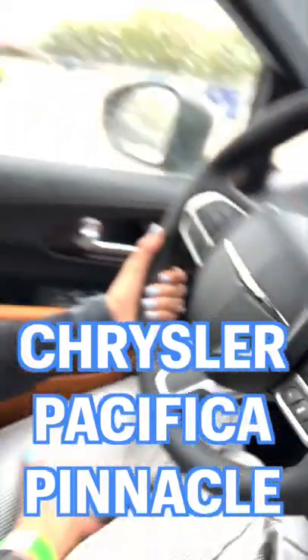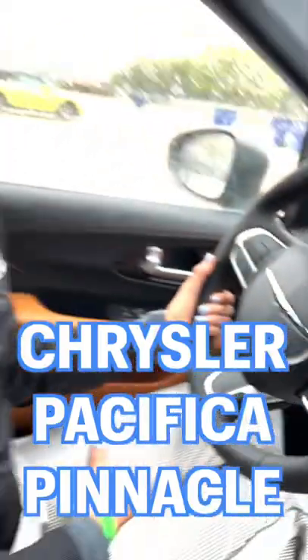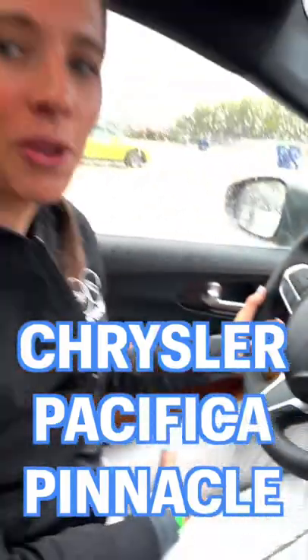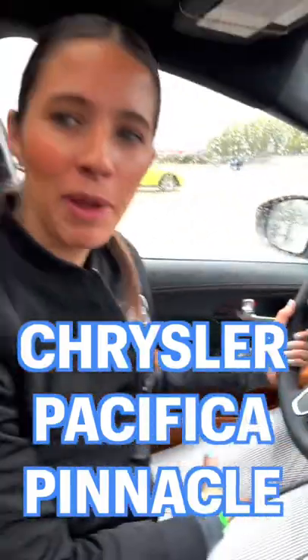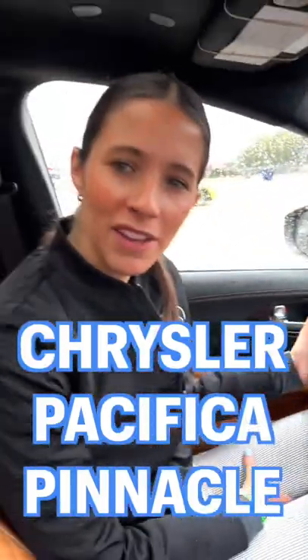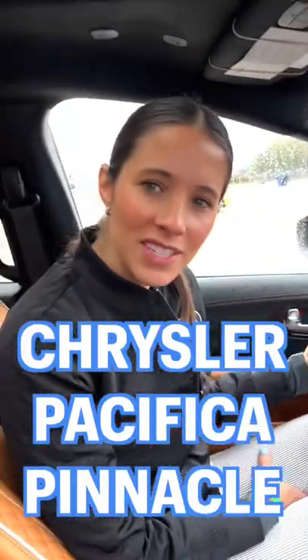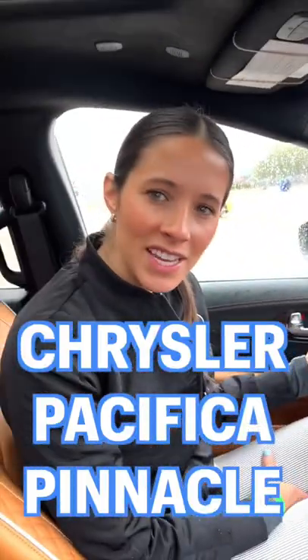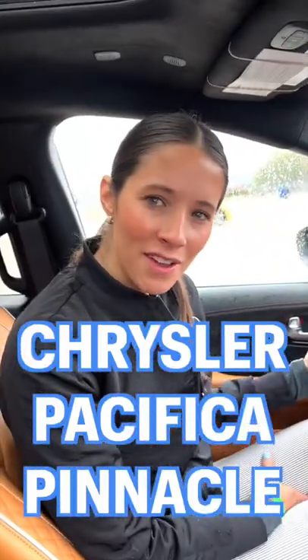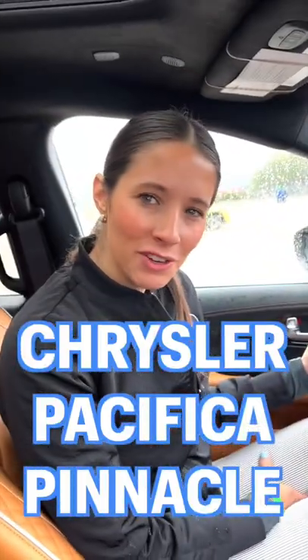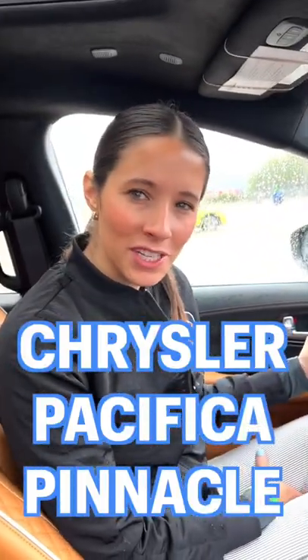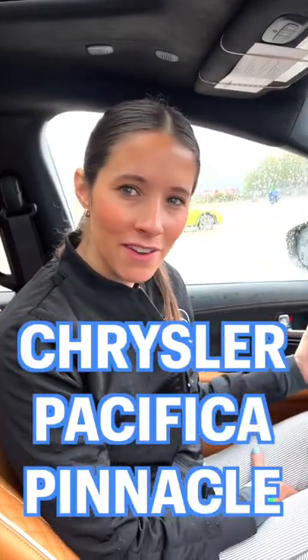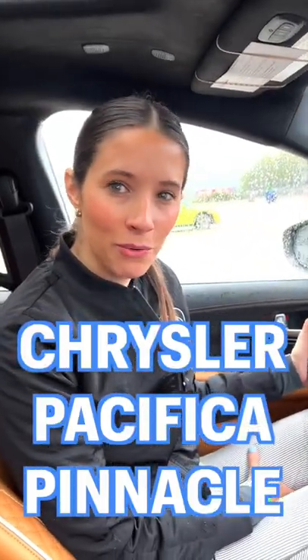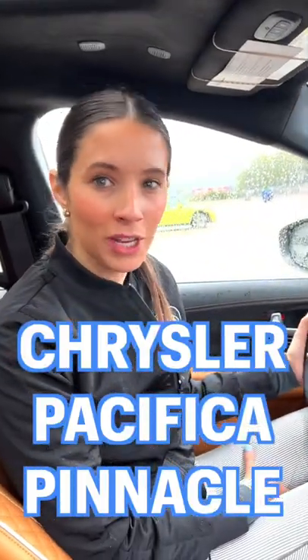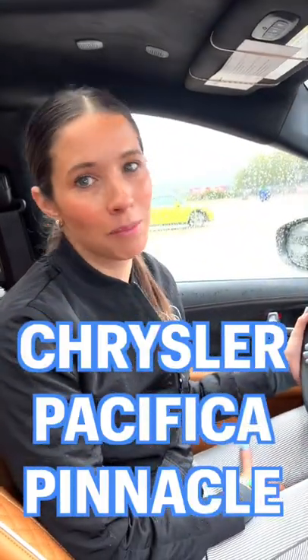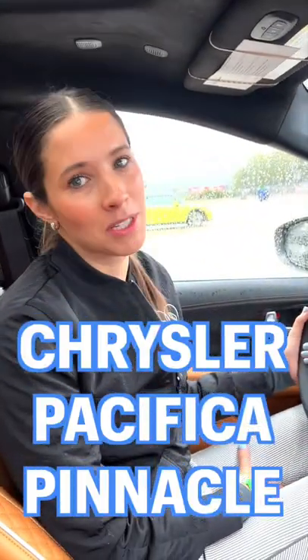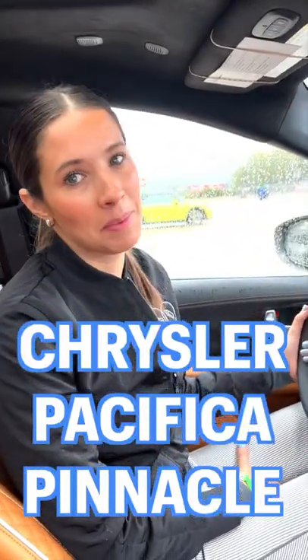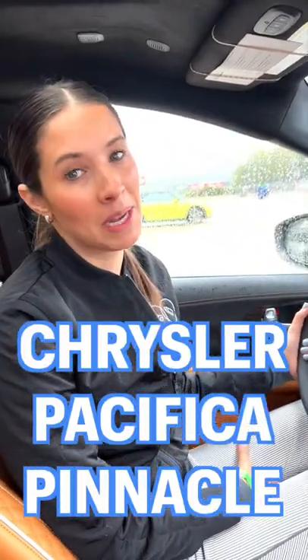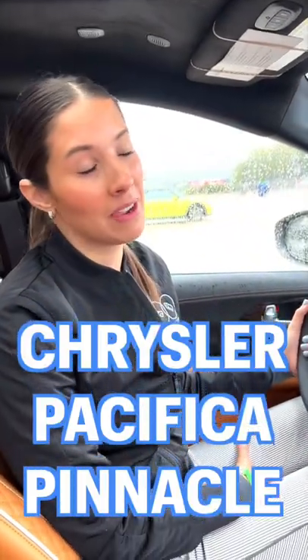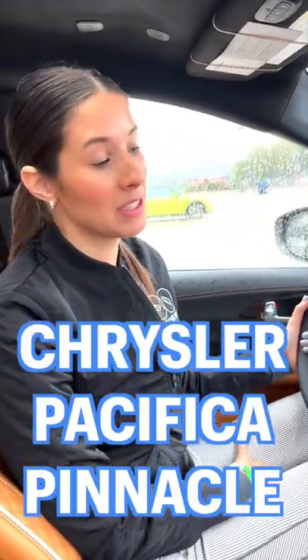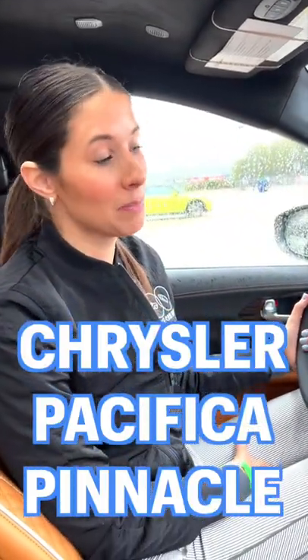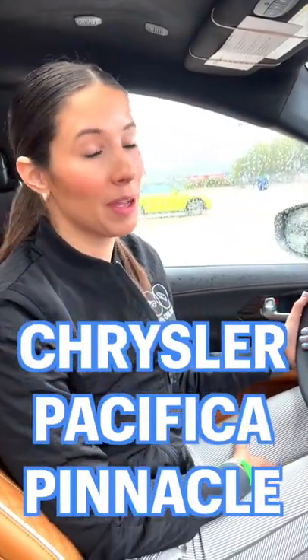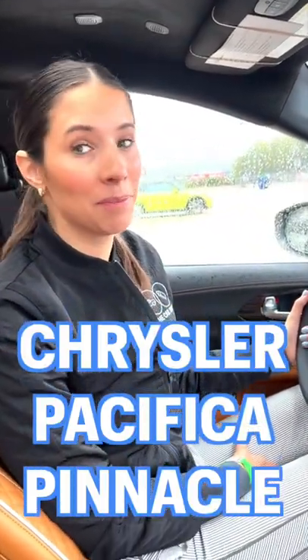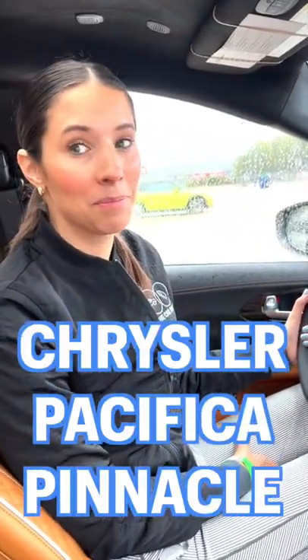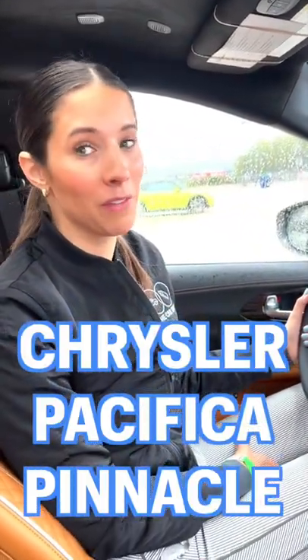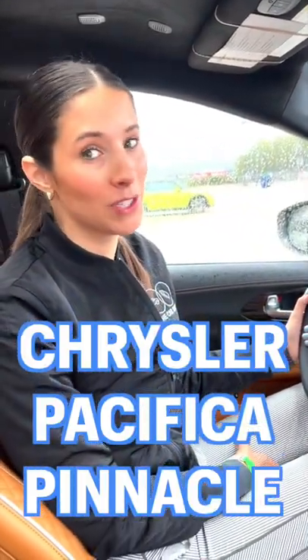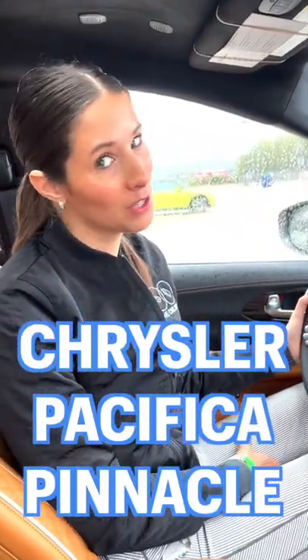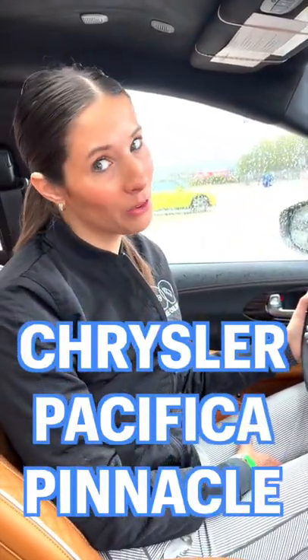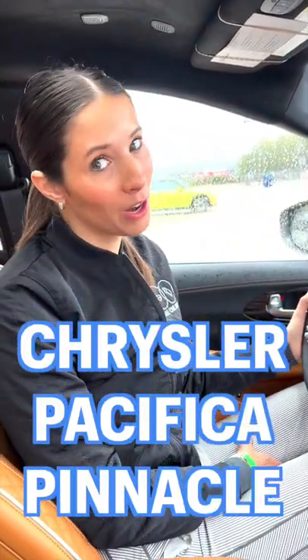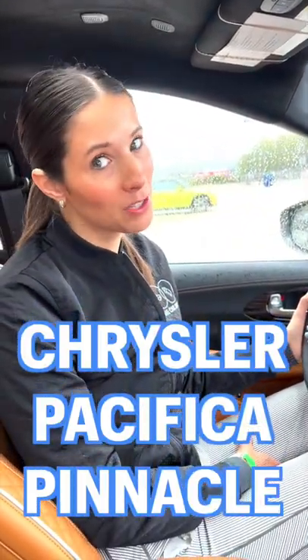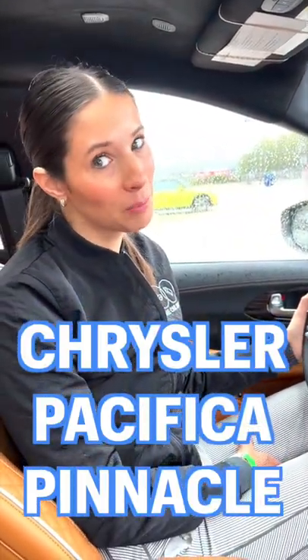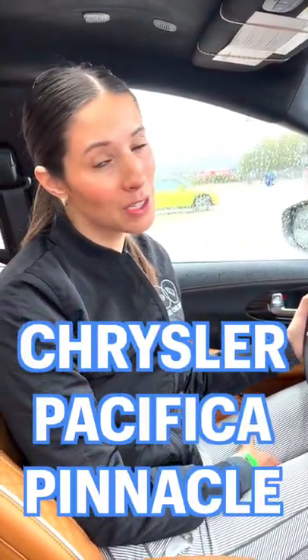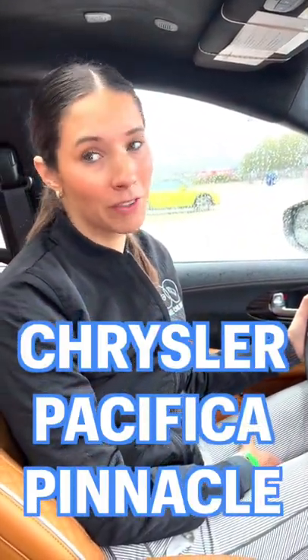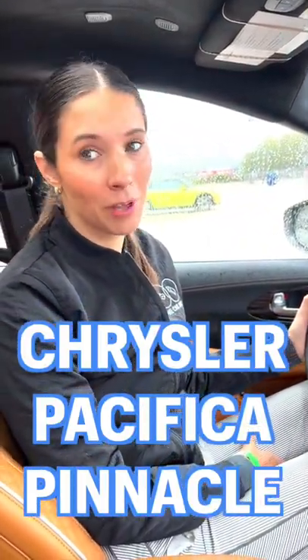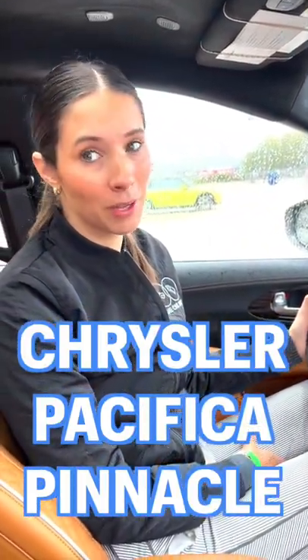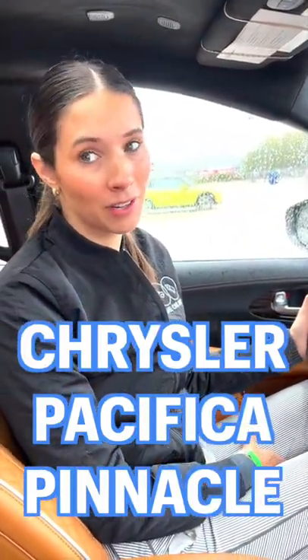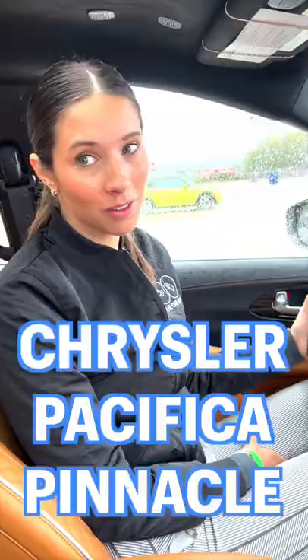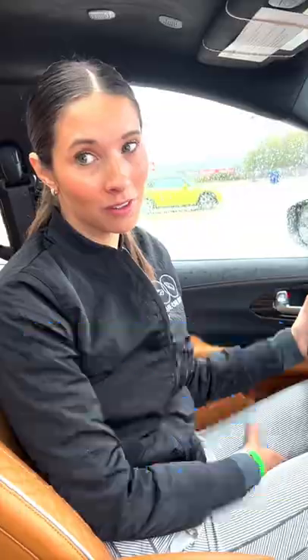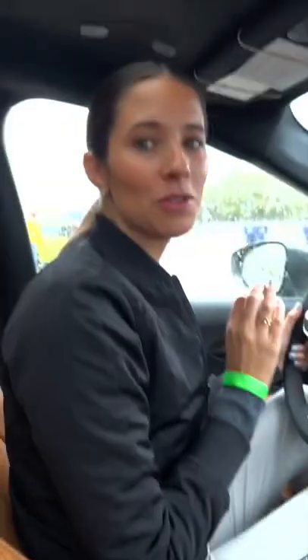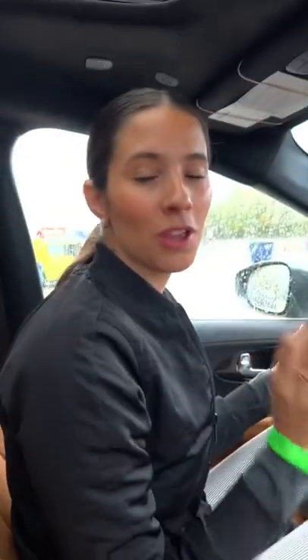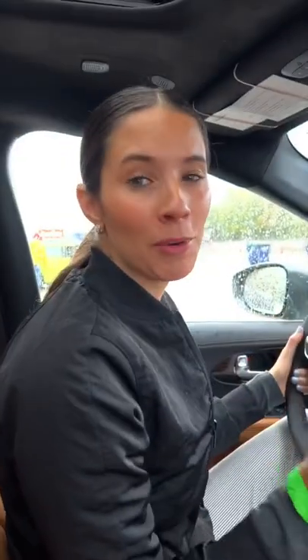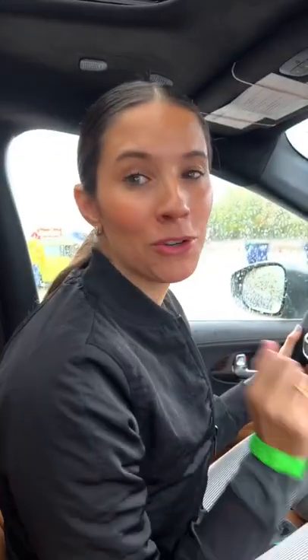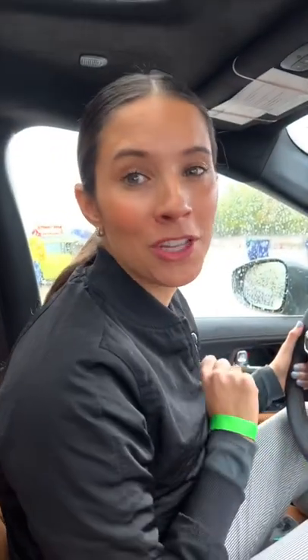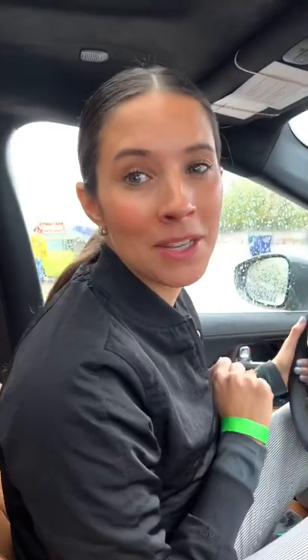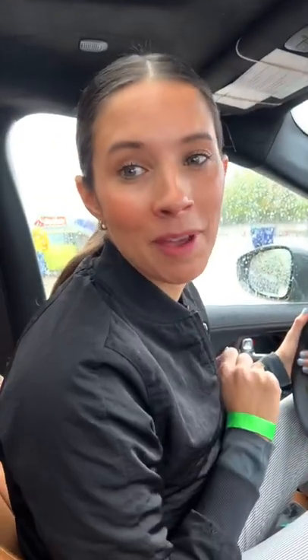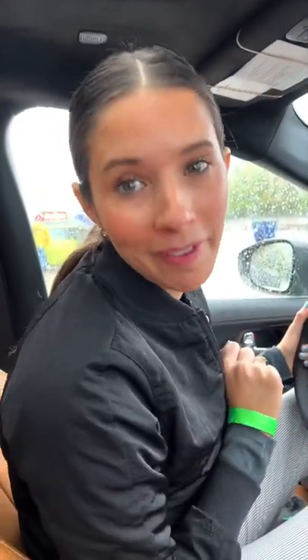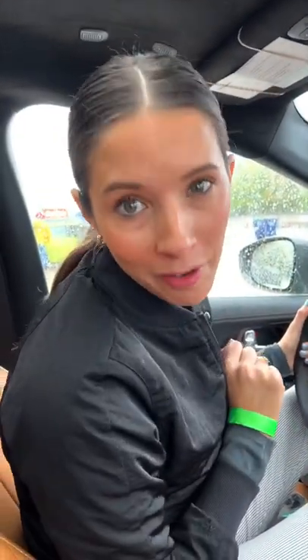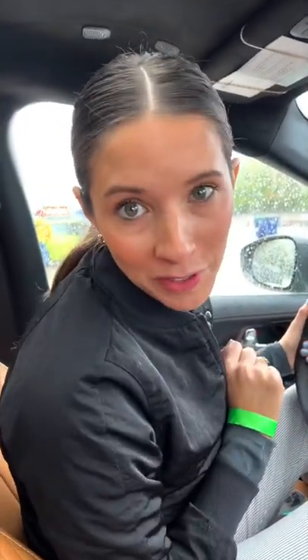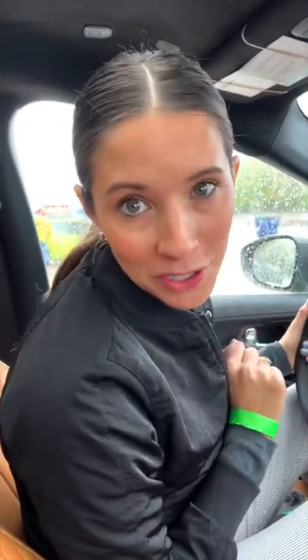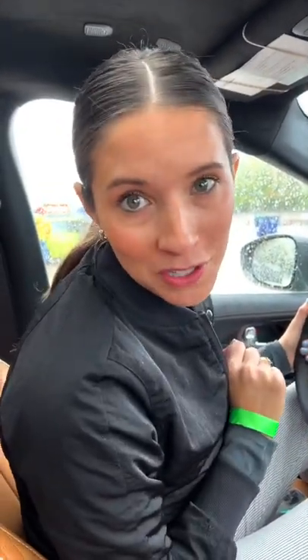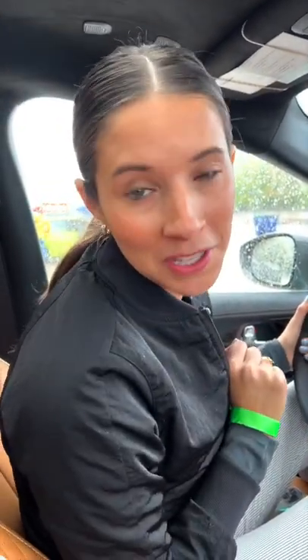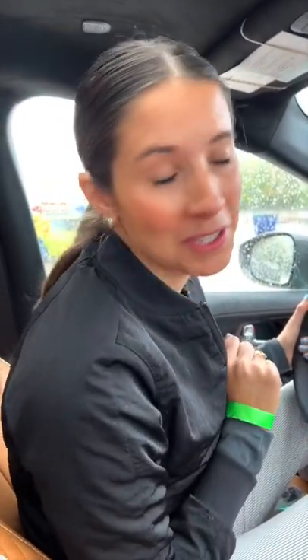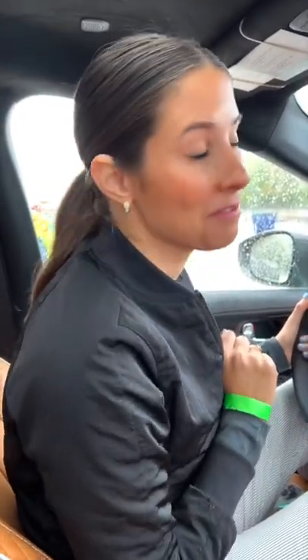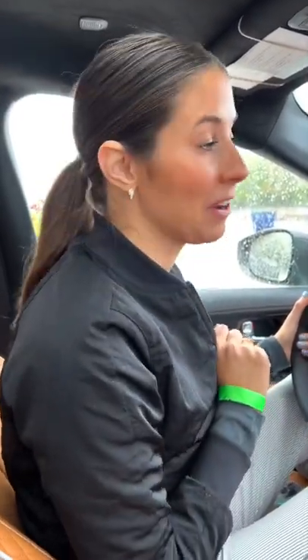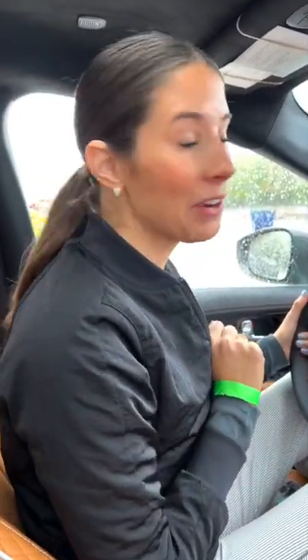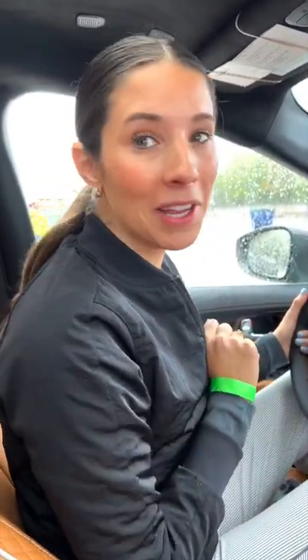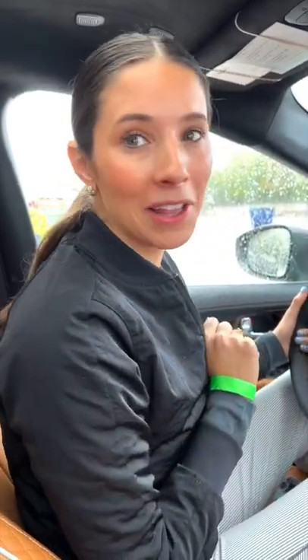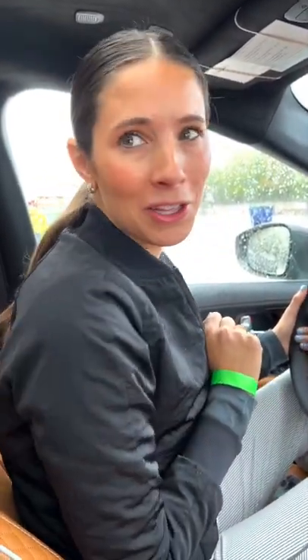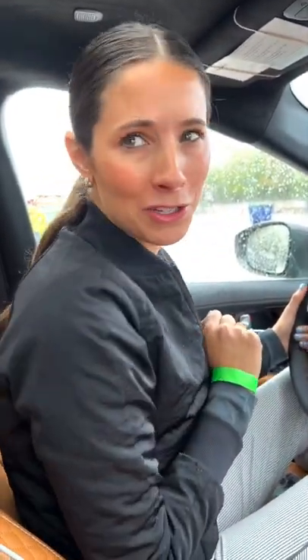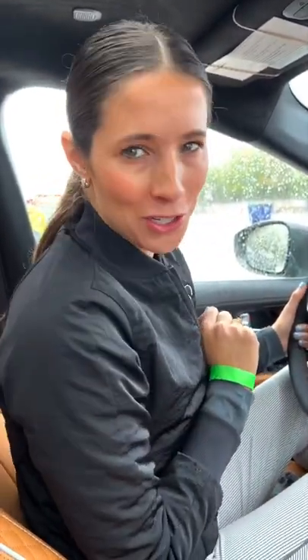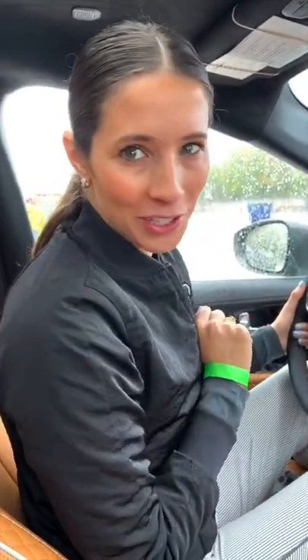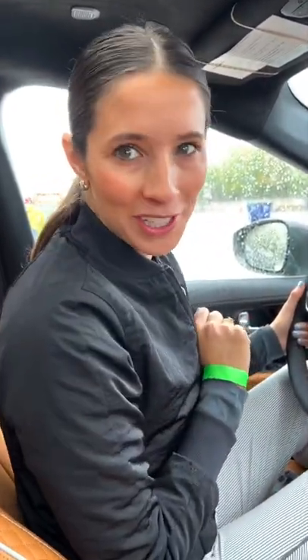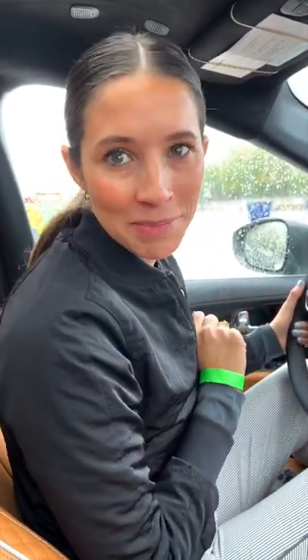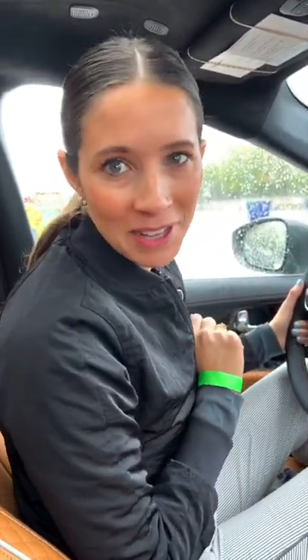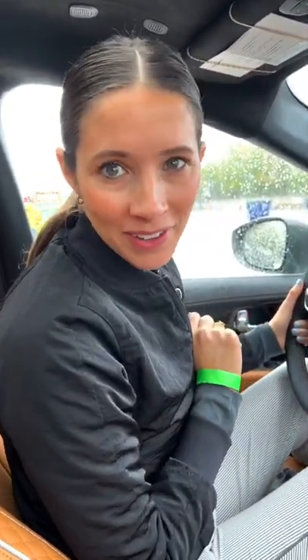You may have said never say never when it comes to minivans, but have you seen the Chrysler Pacifica Pinnacle? Let me show you some of my favorite features in this very luxurious minivan.